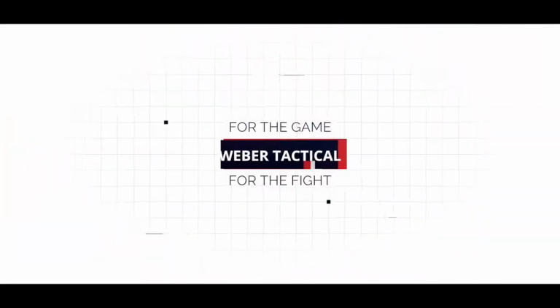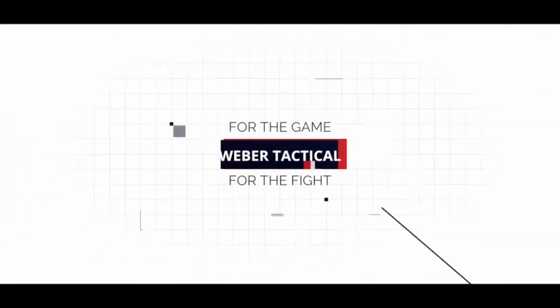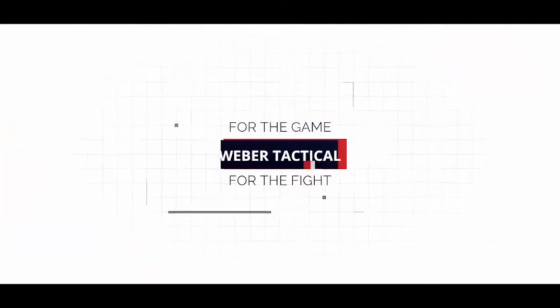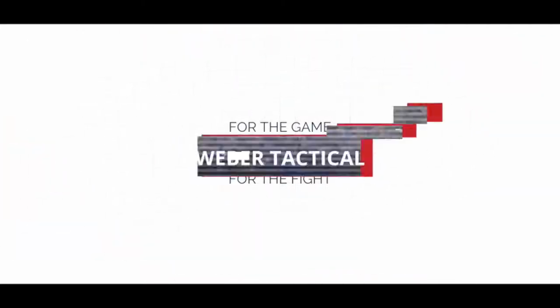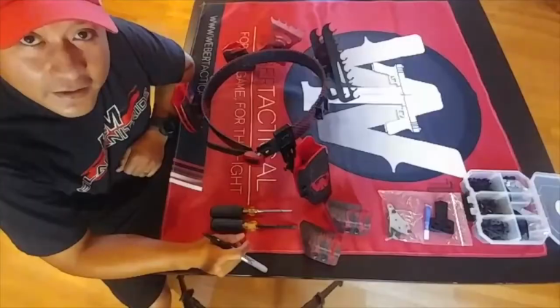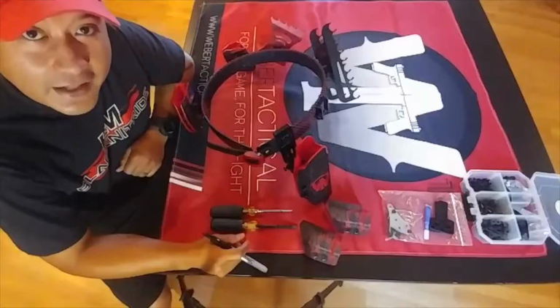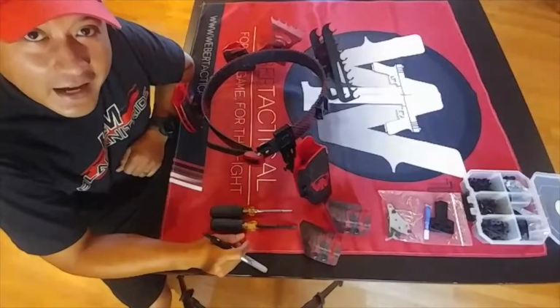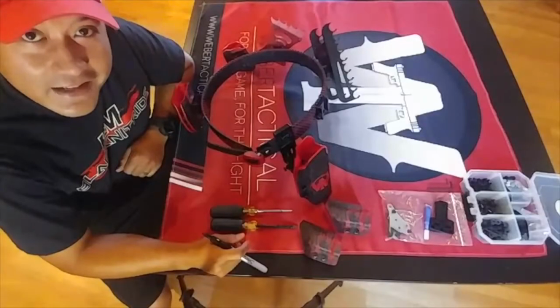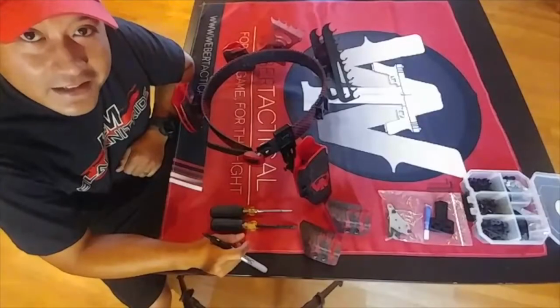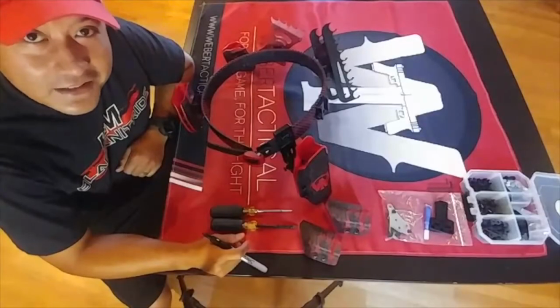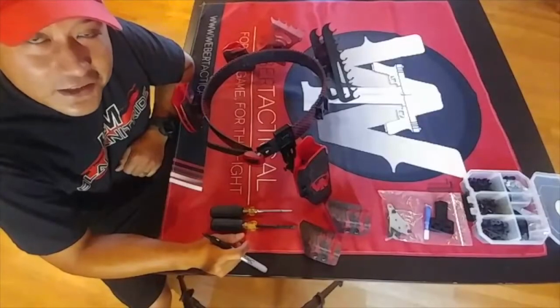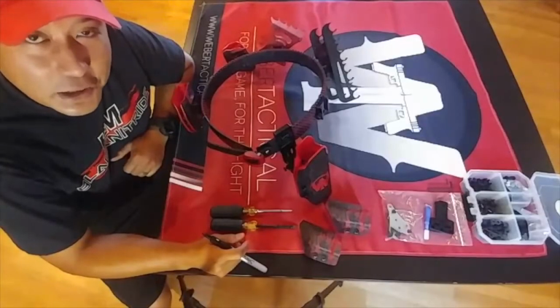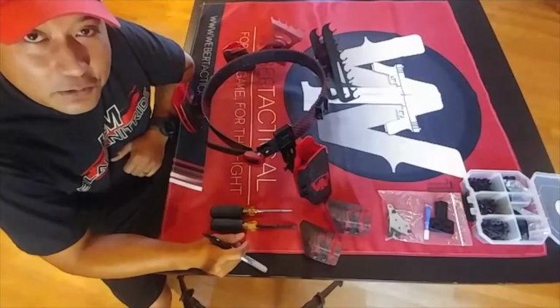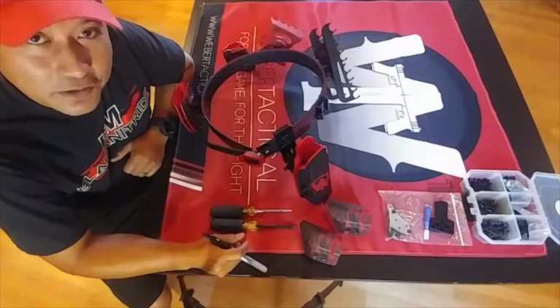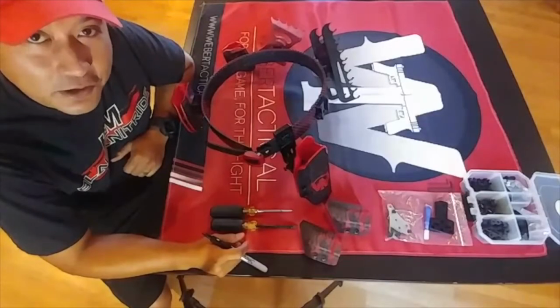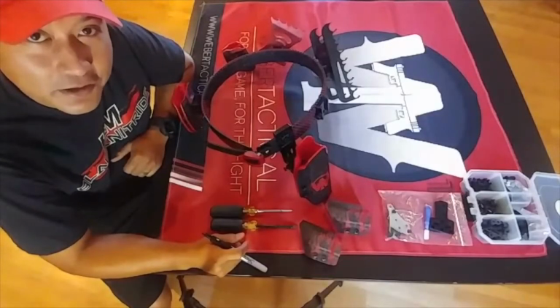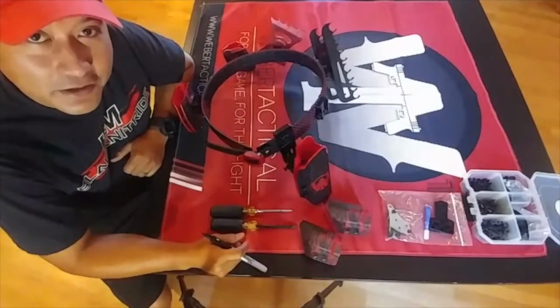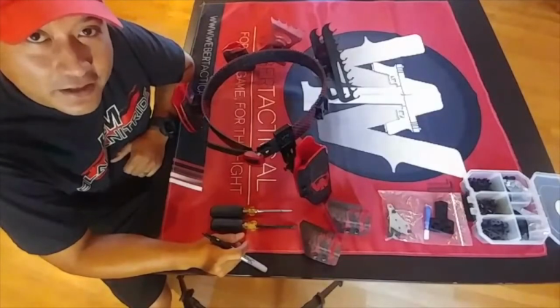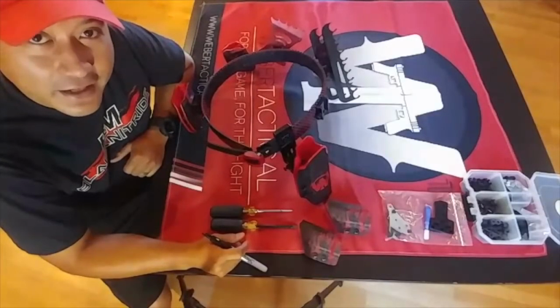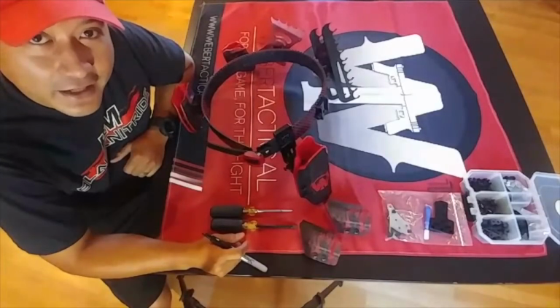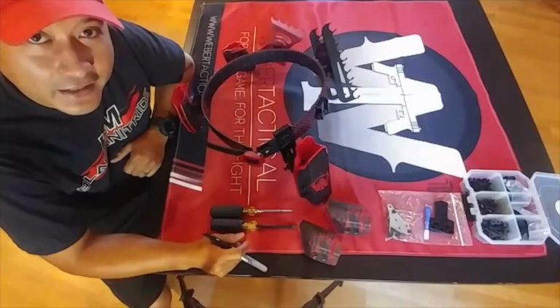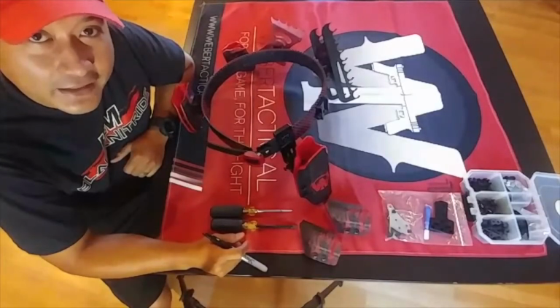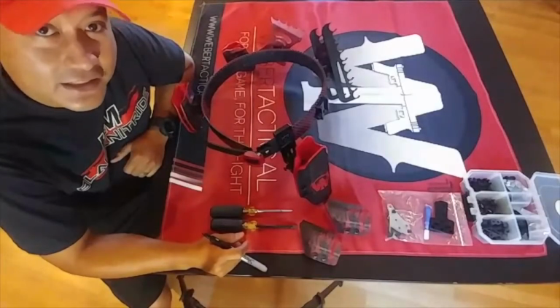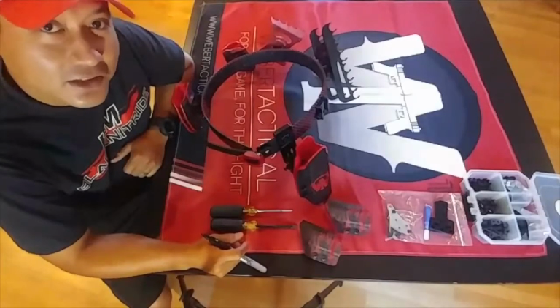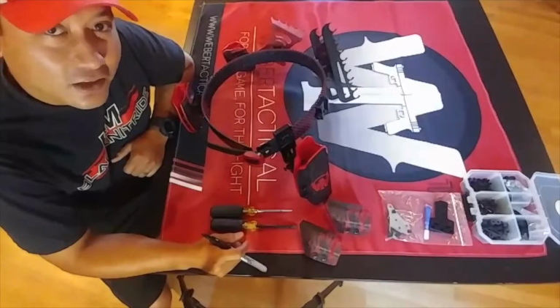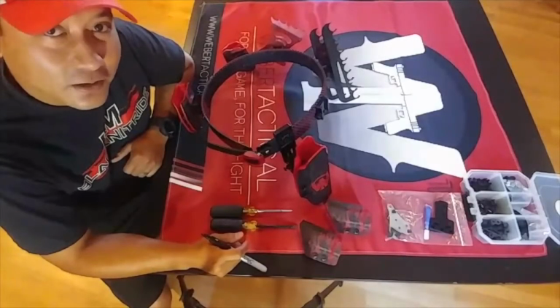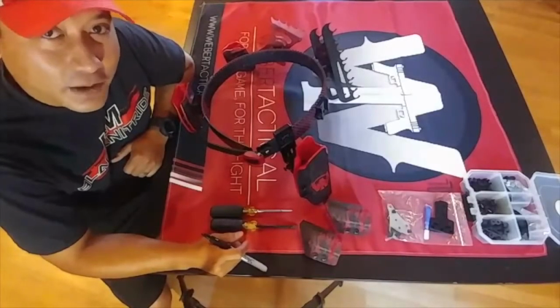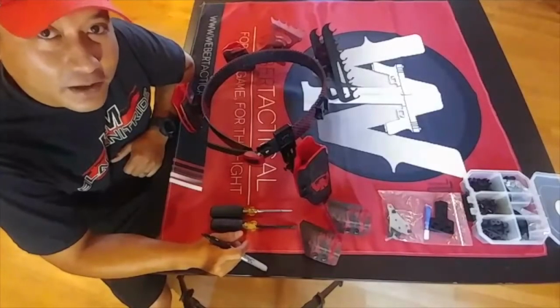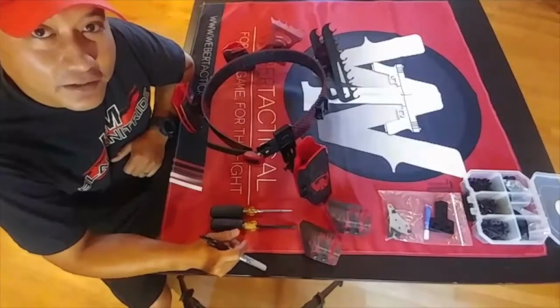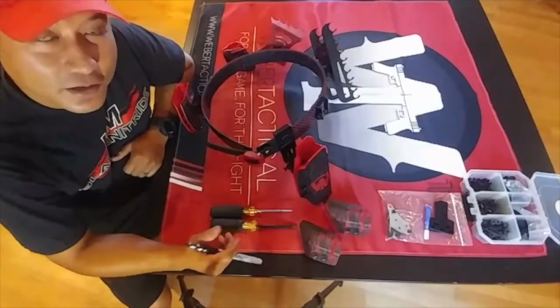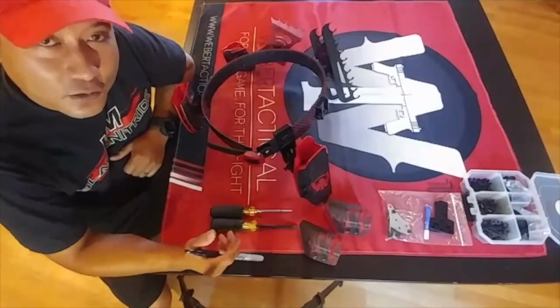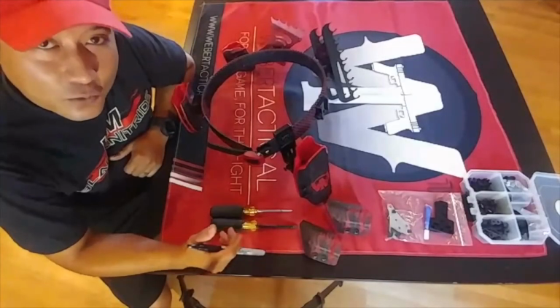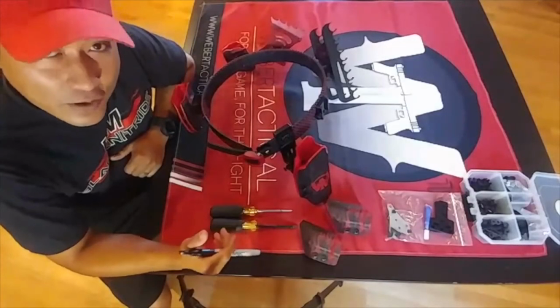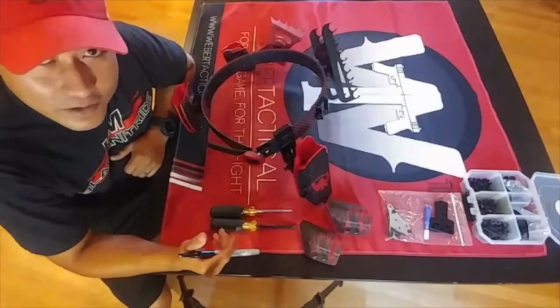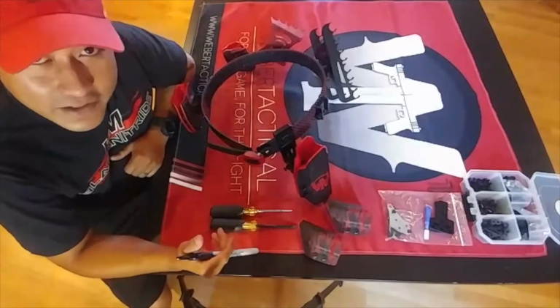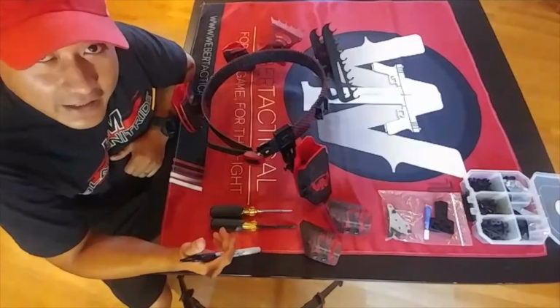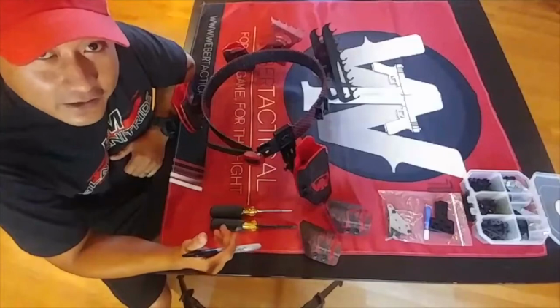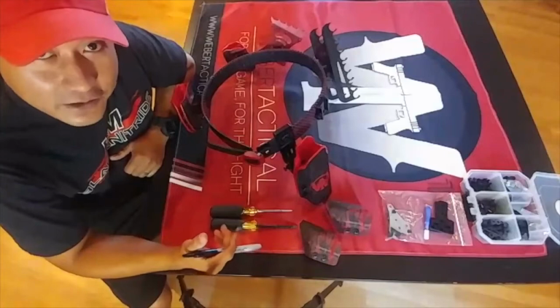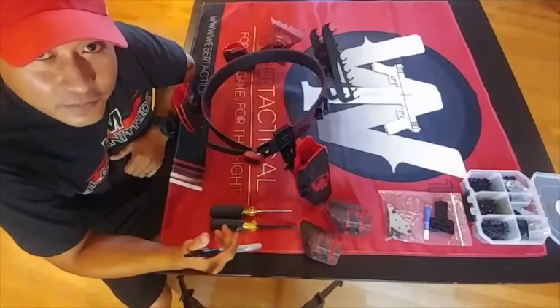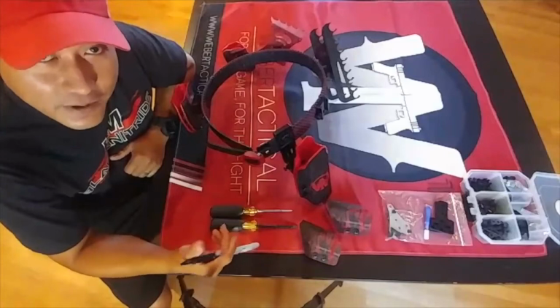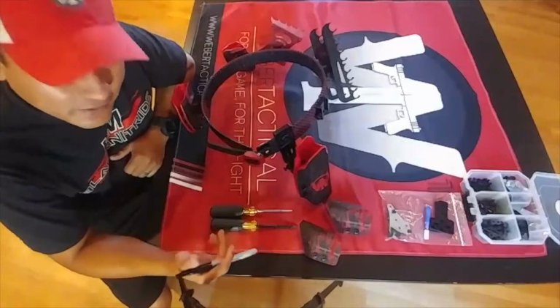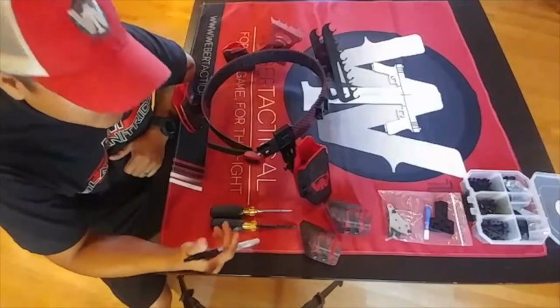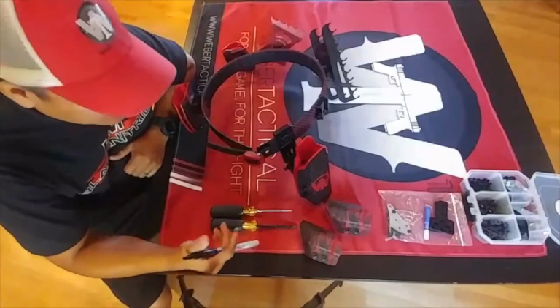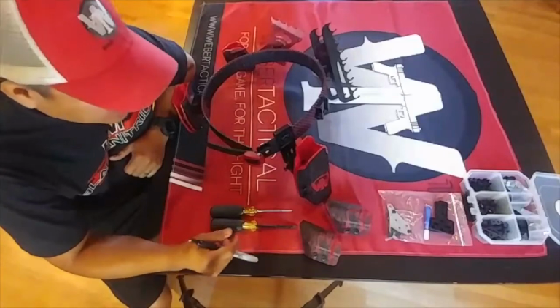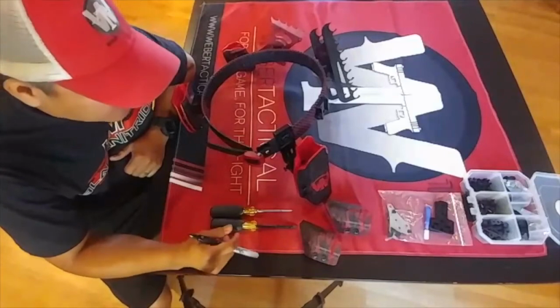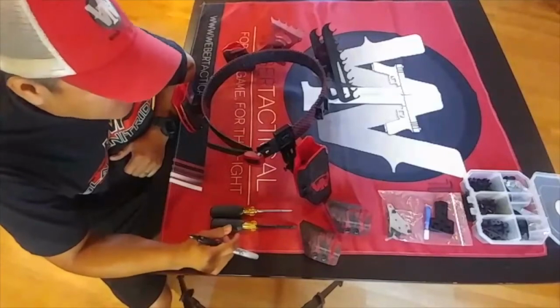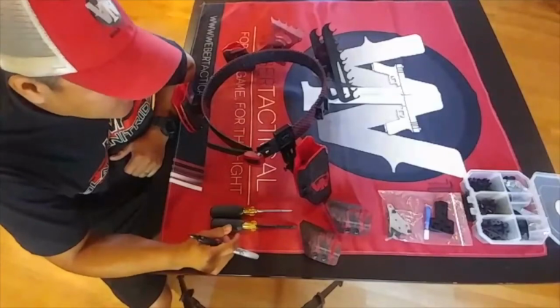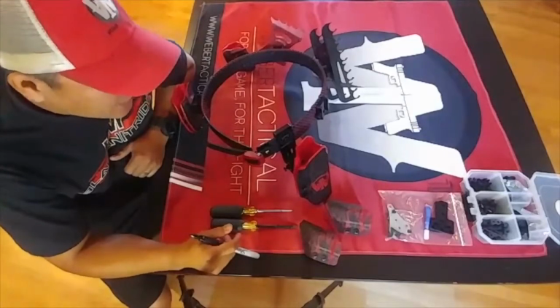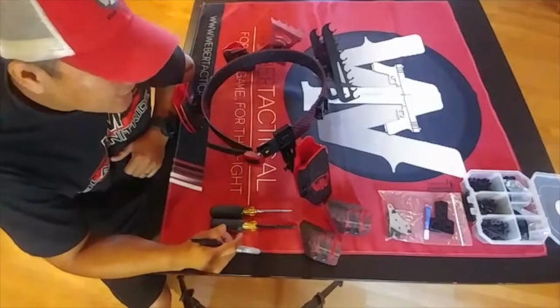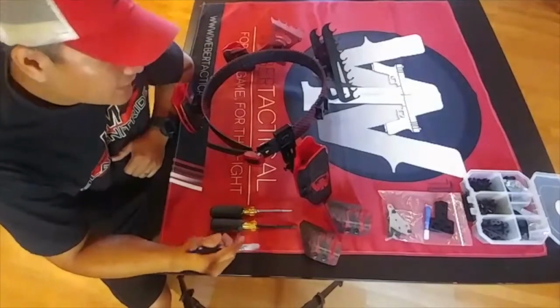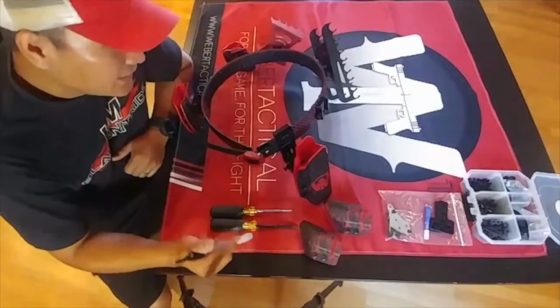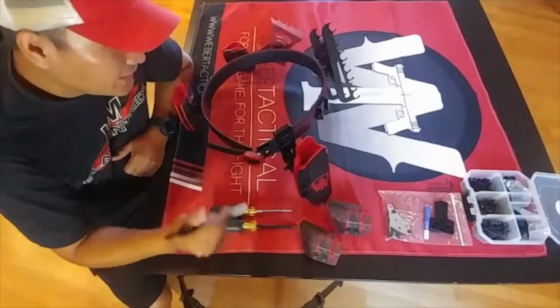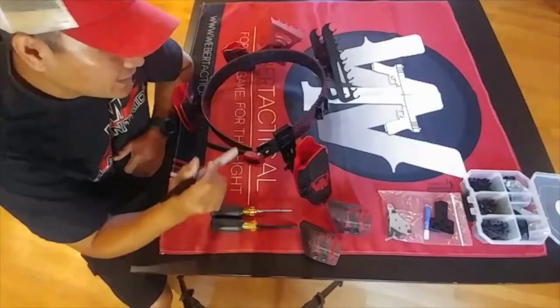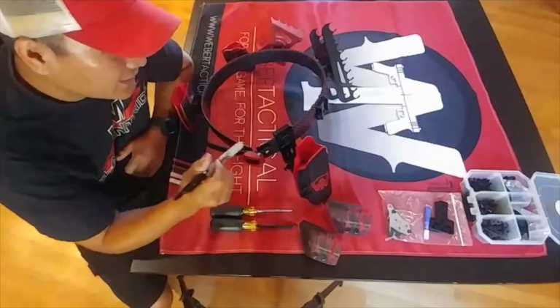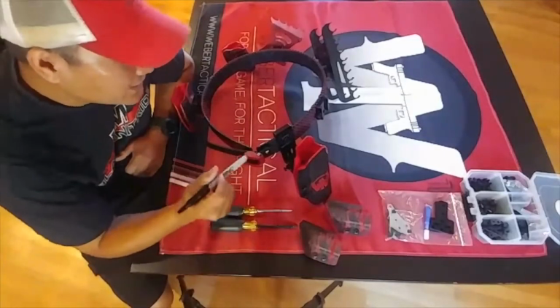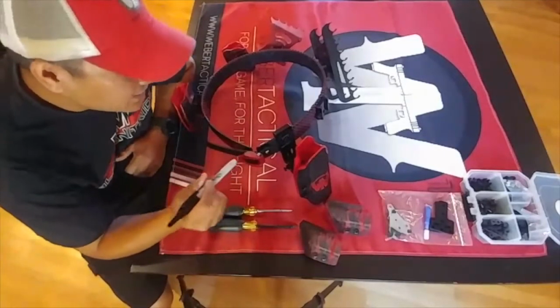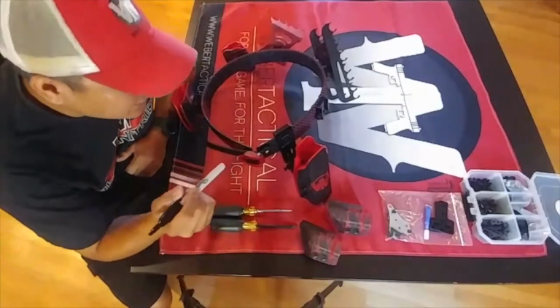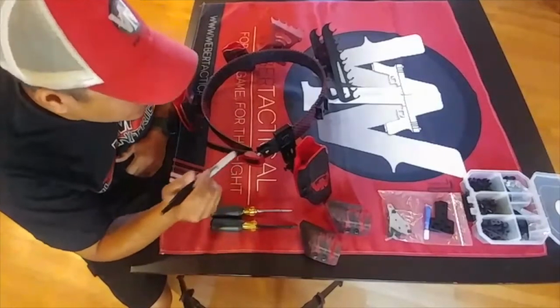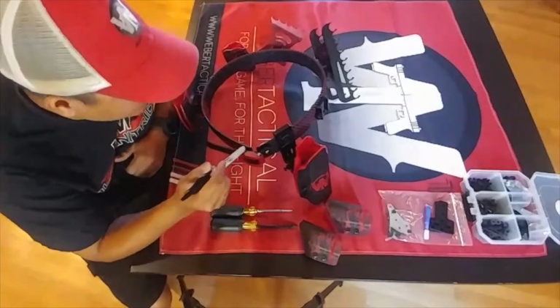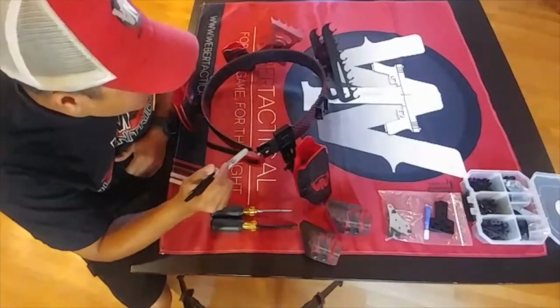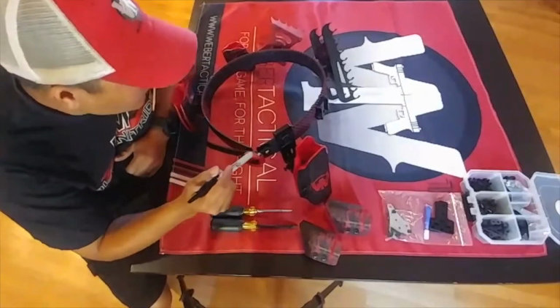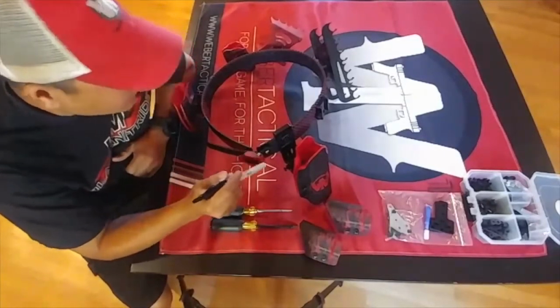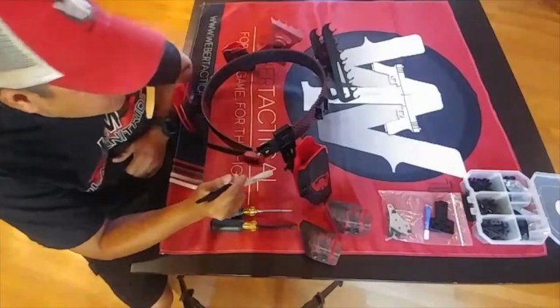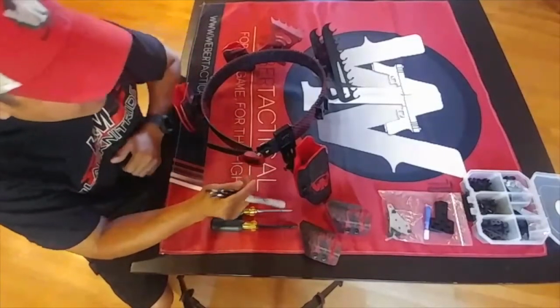Hey guys, Jay Carrillo here, and let's talk about the new Weber Tactical belt system. It is the new hotness.